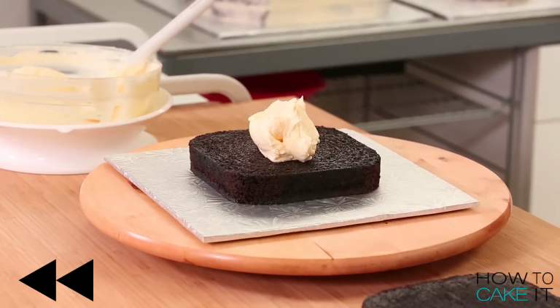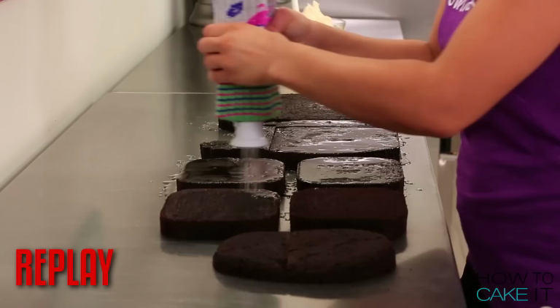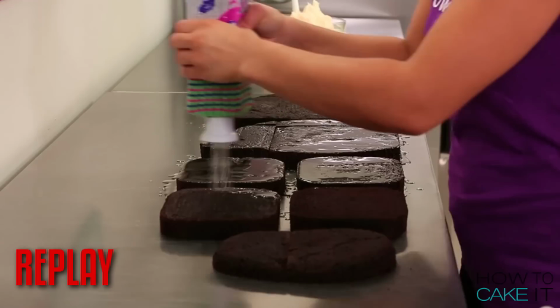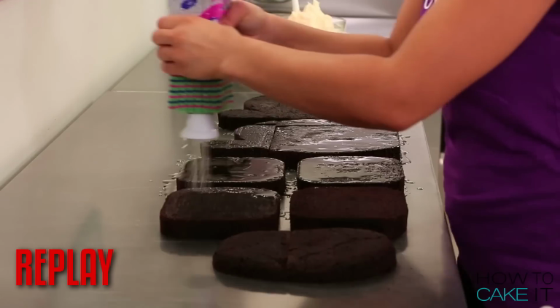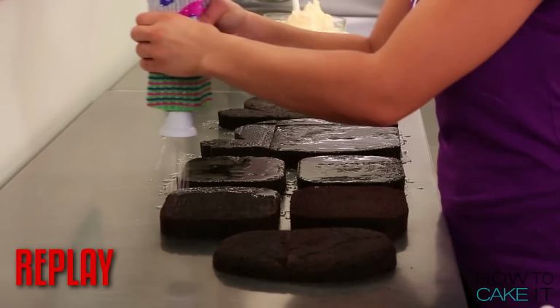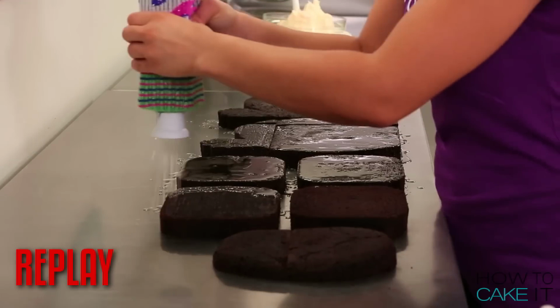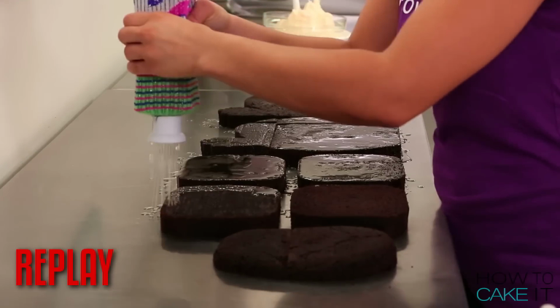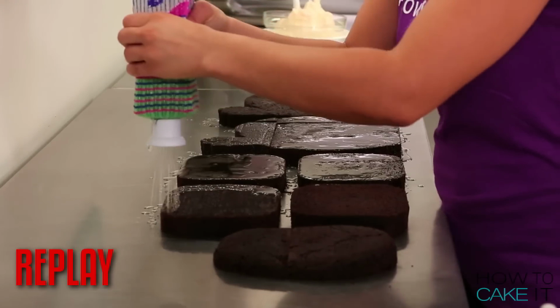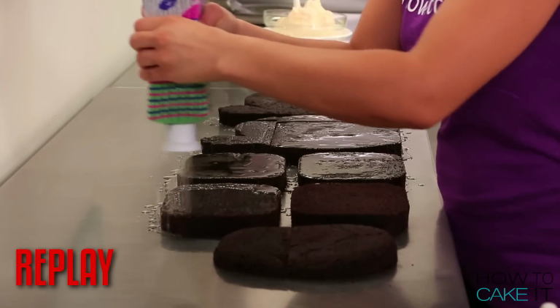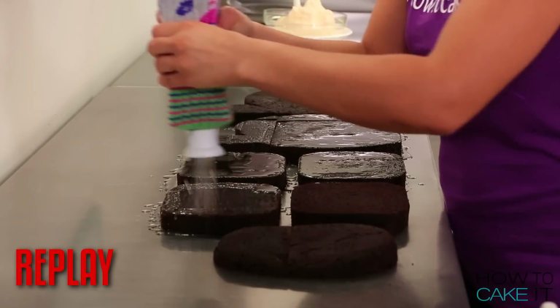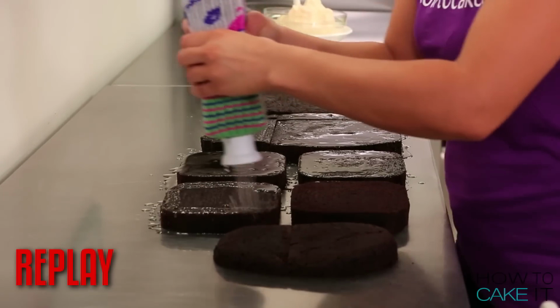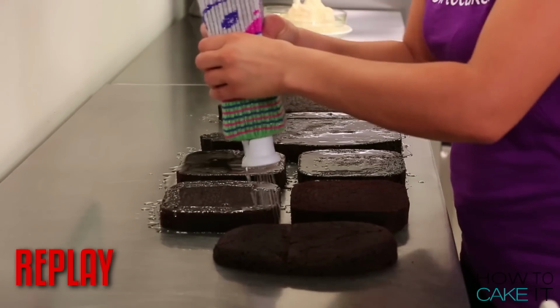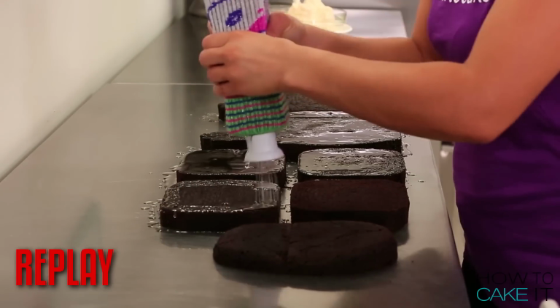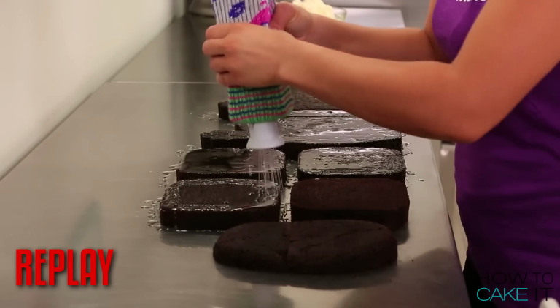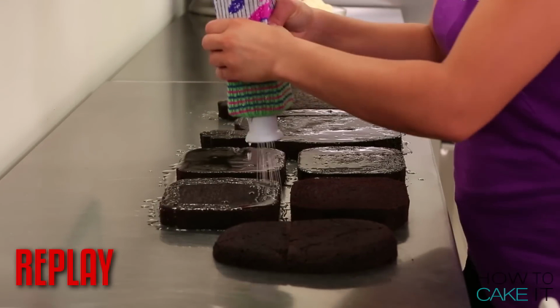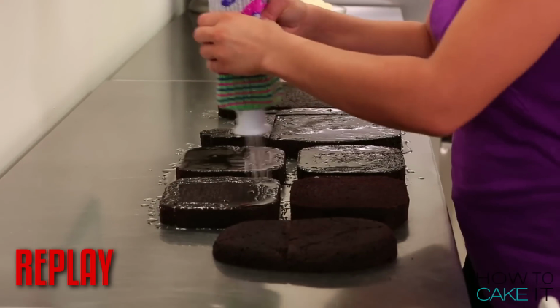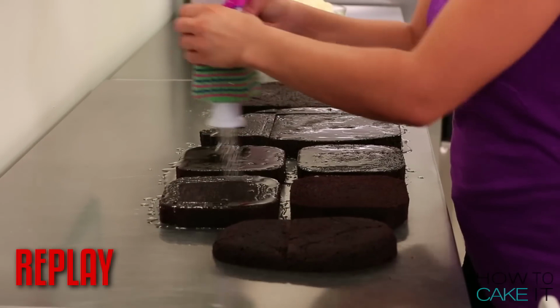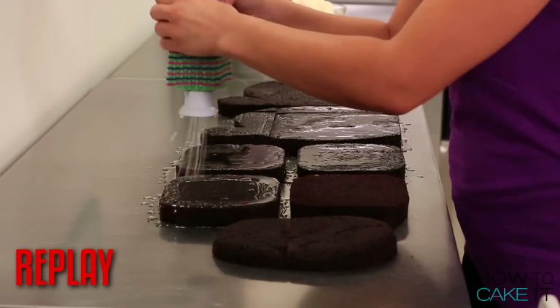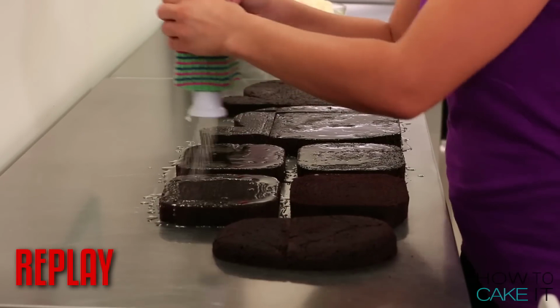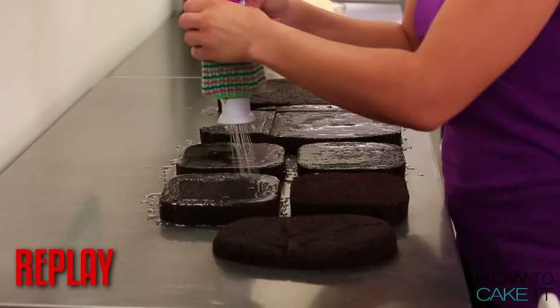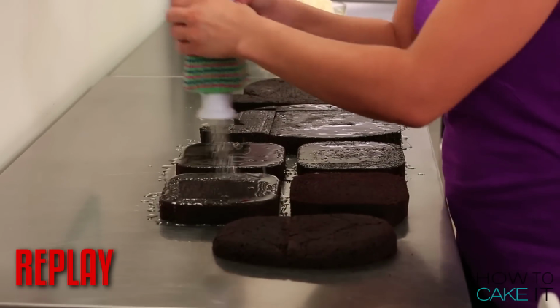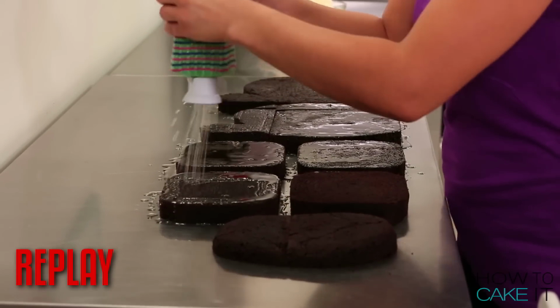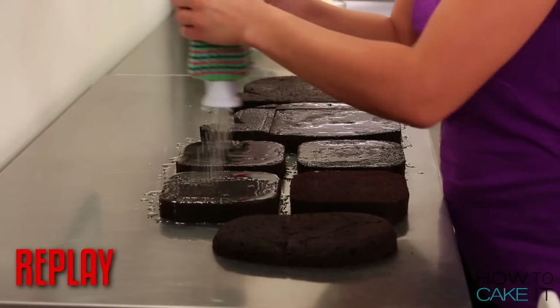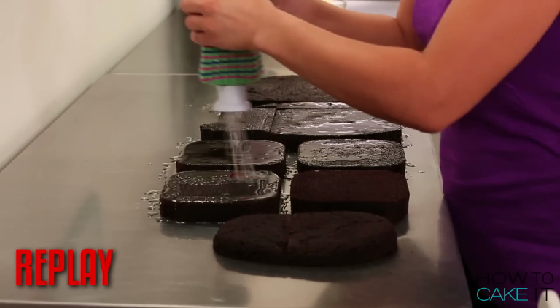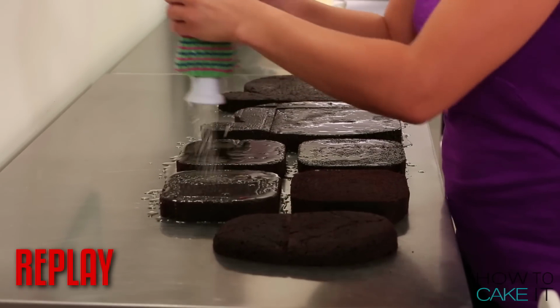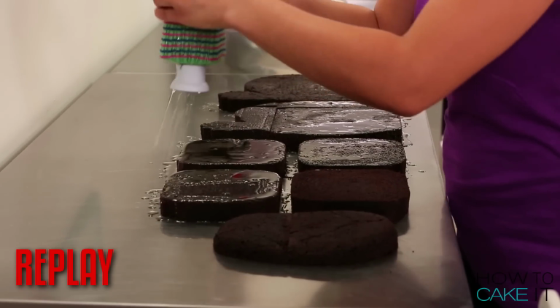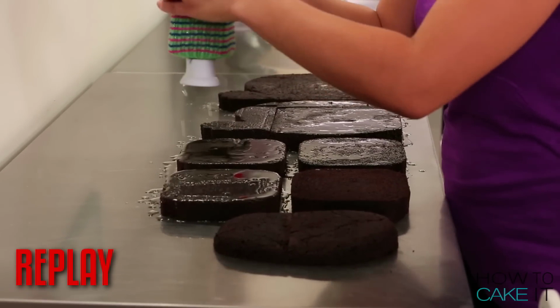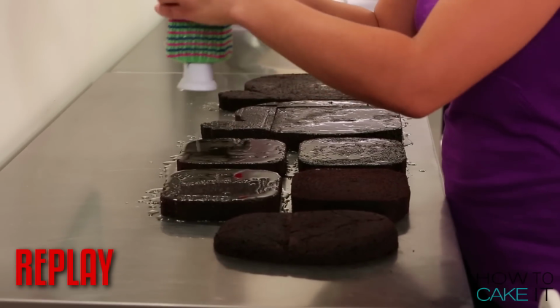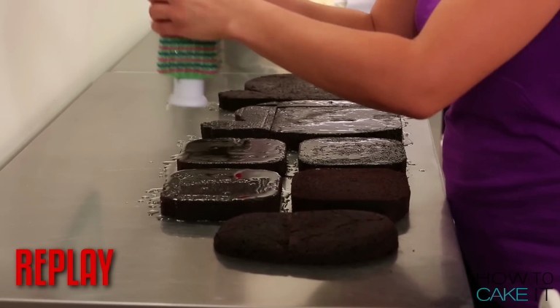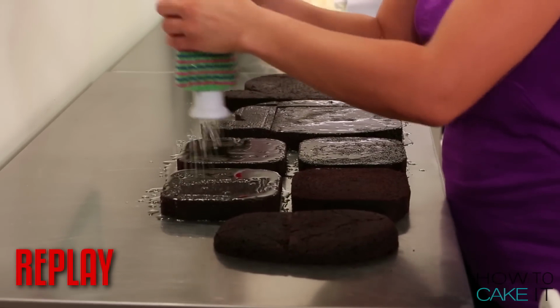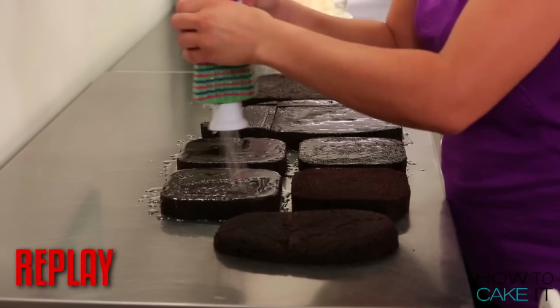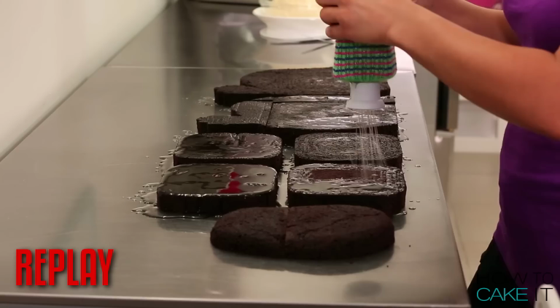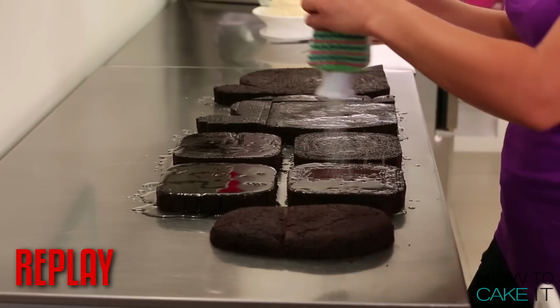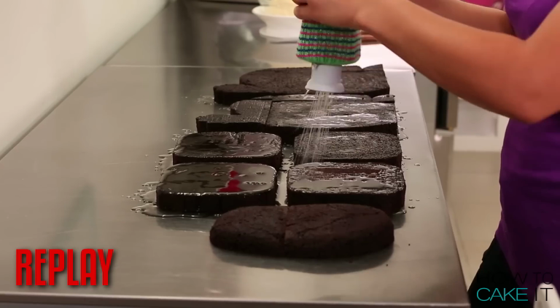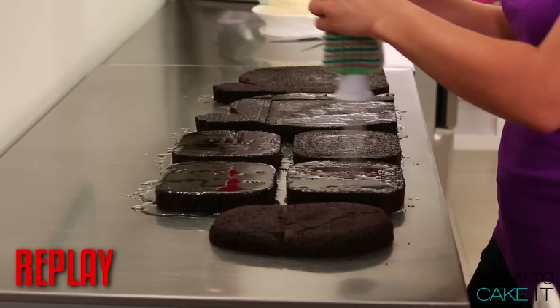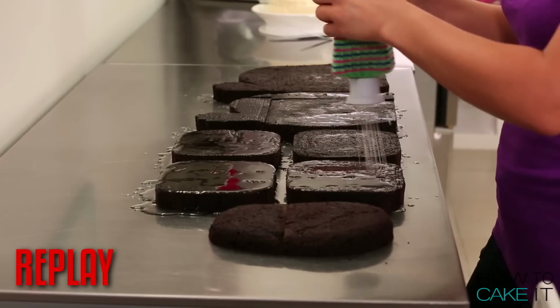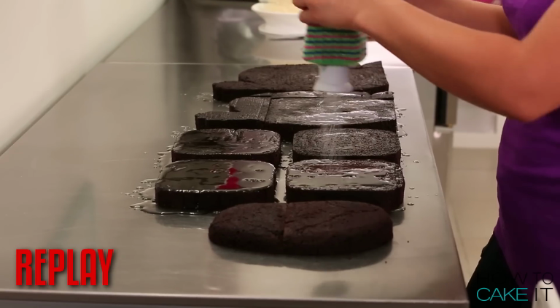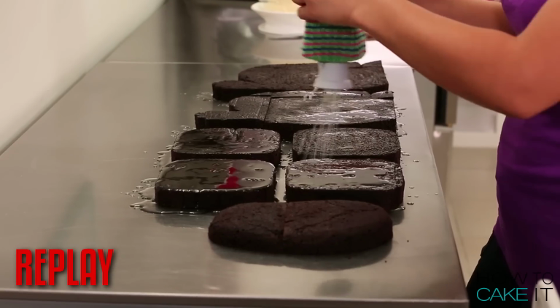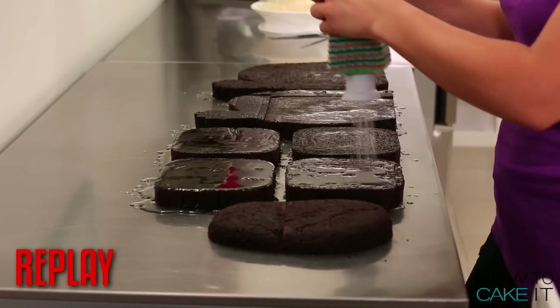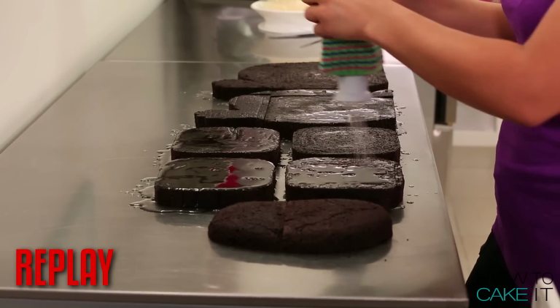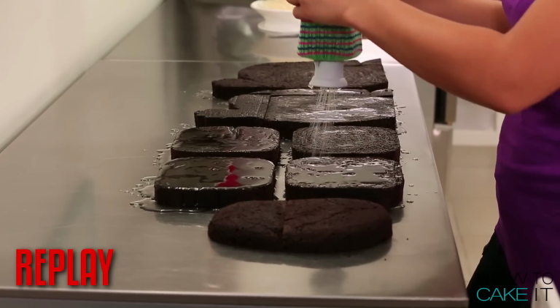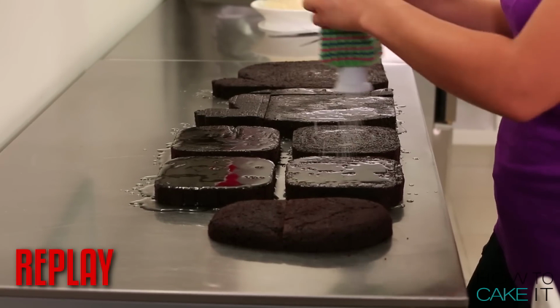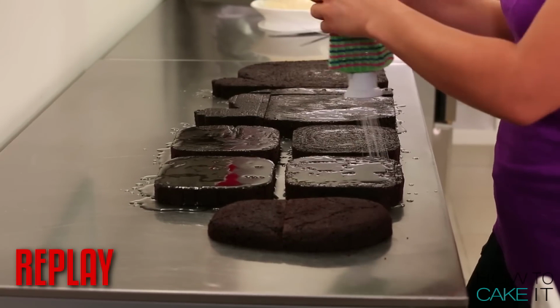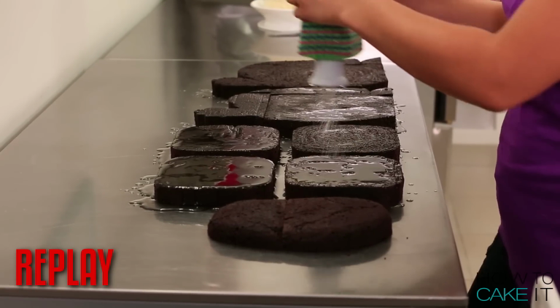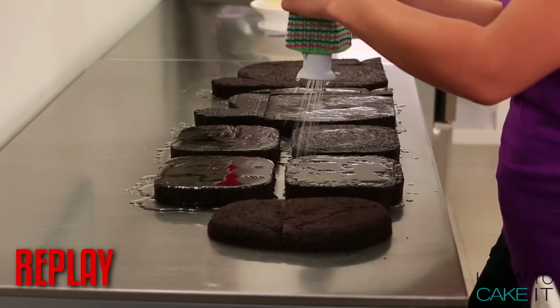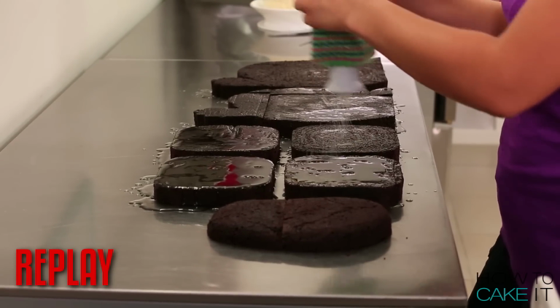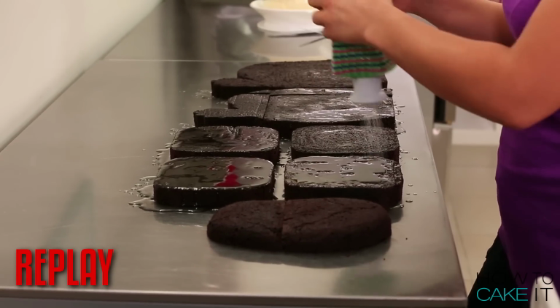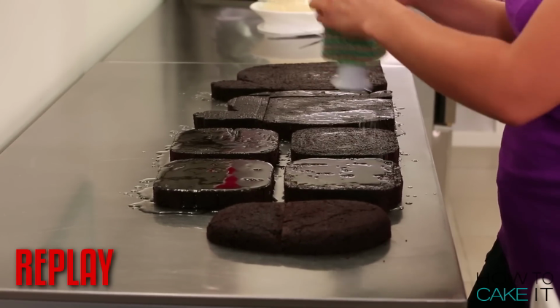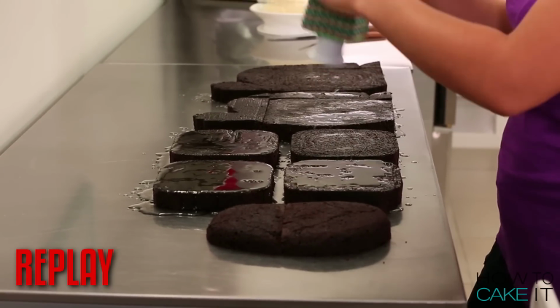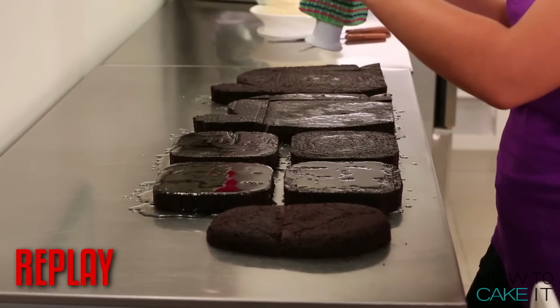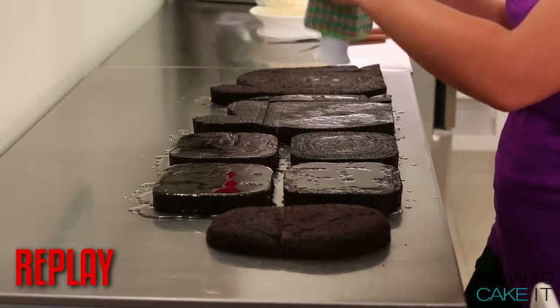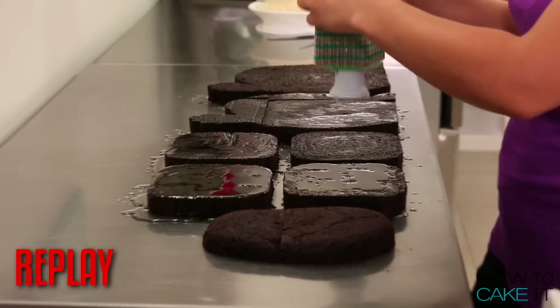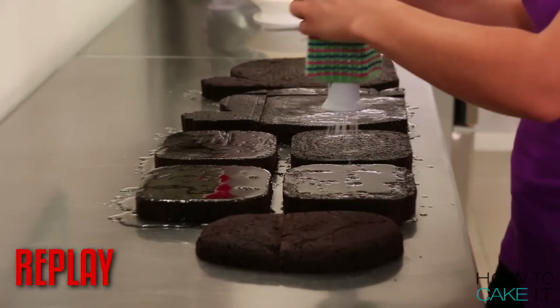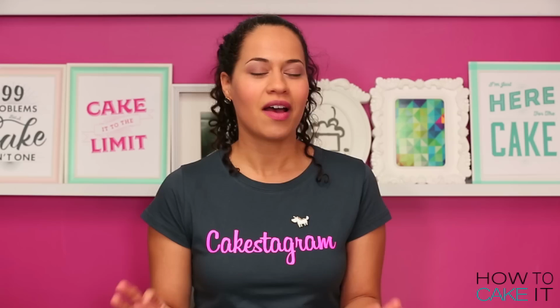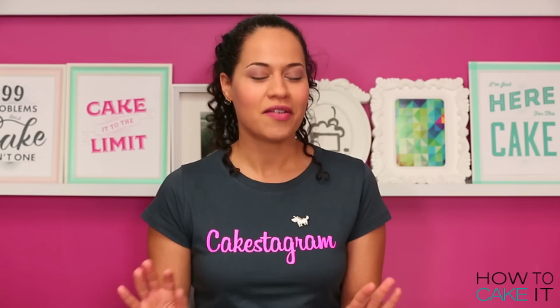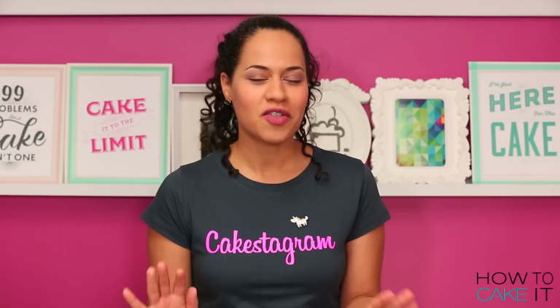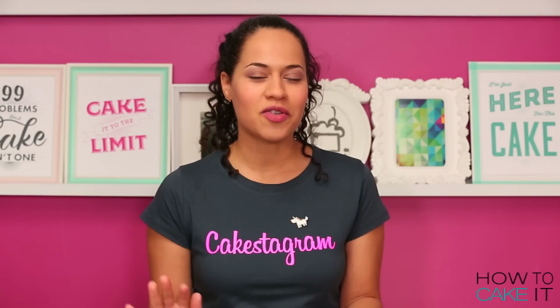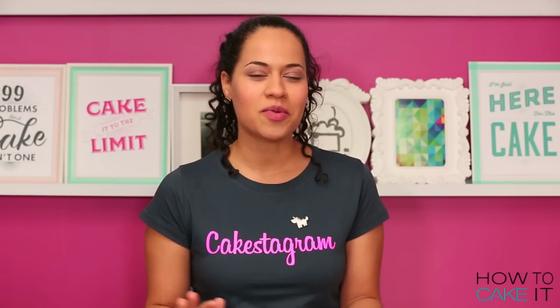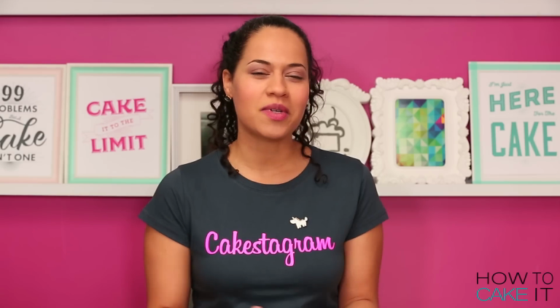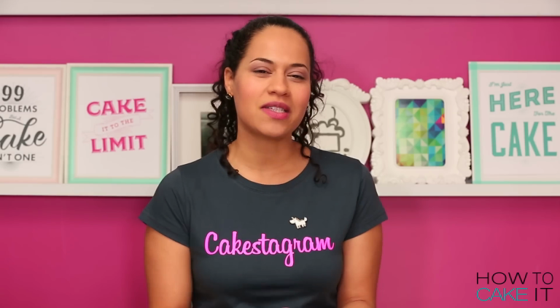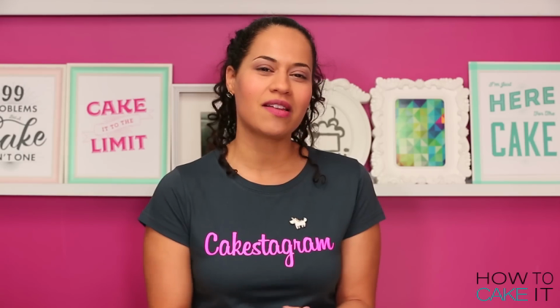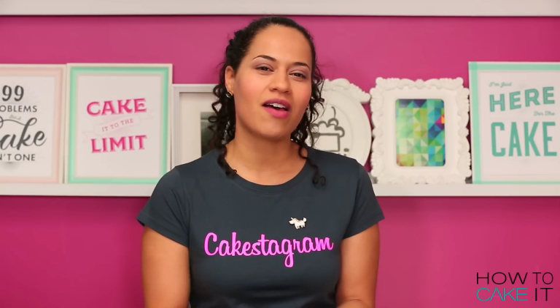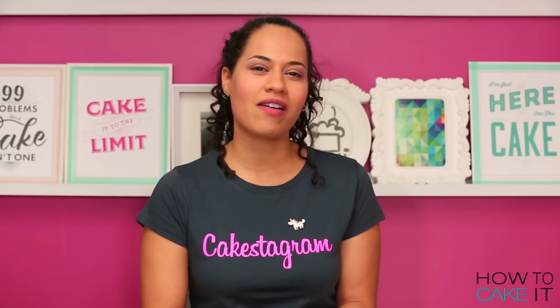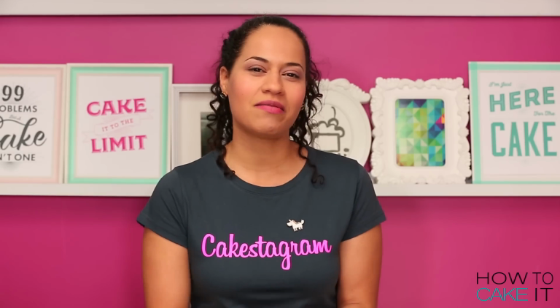I cut my cake into two layers and simple syruped both of those layers with the help of Sir Squeeze-A-Lot.